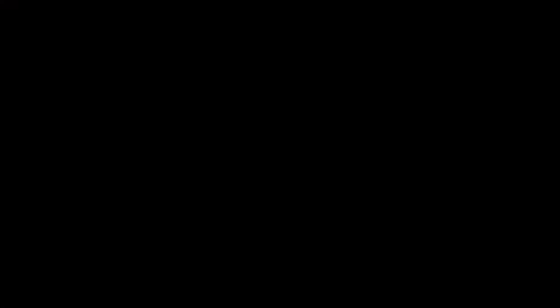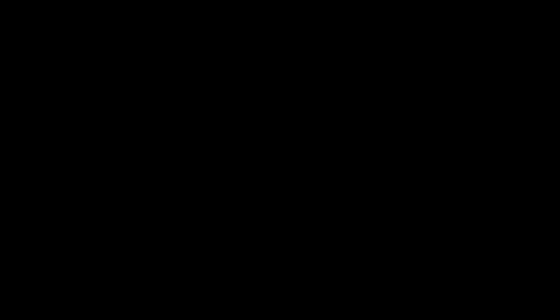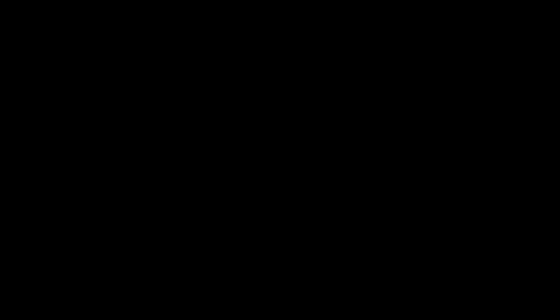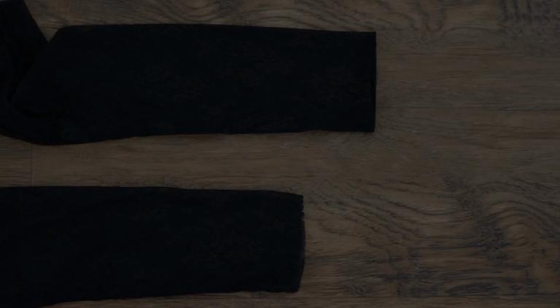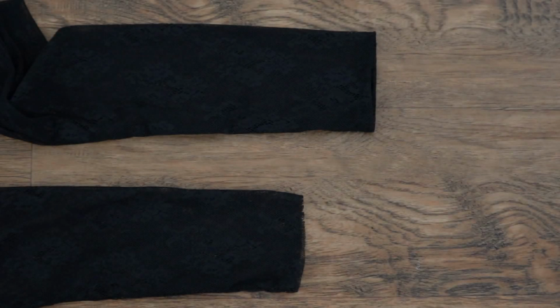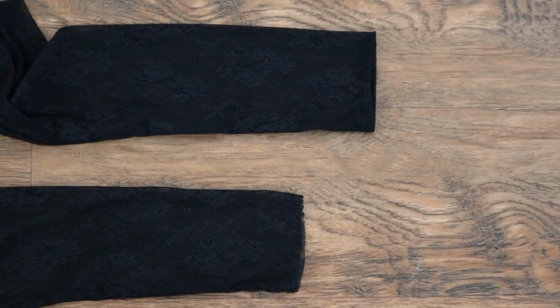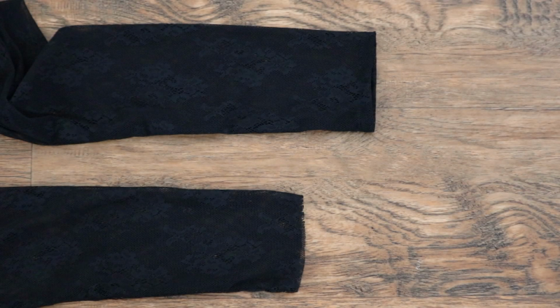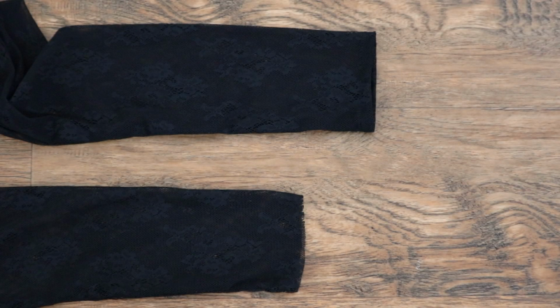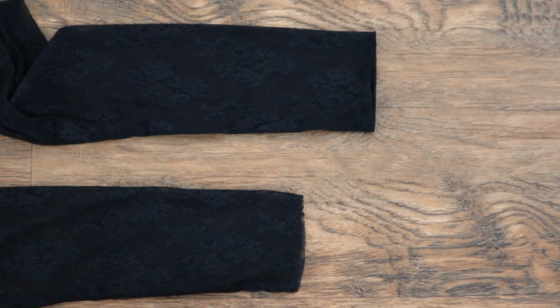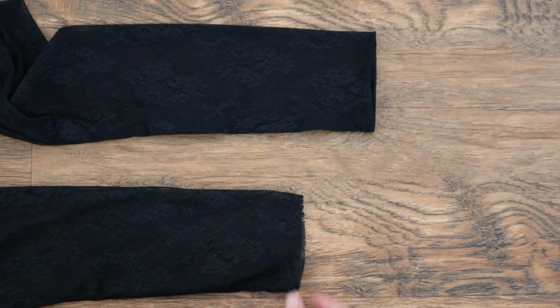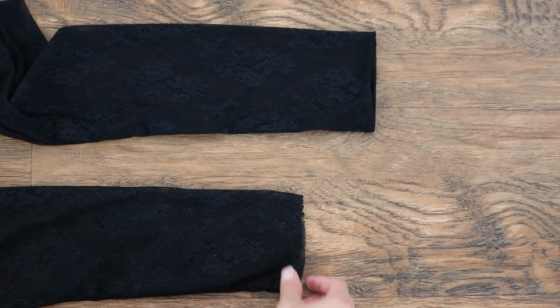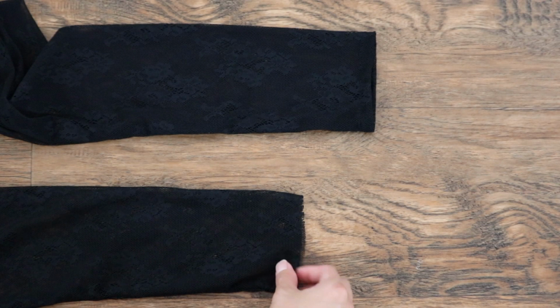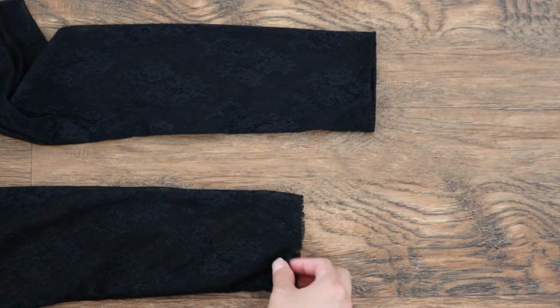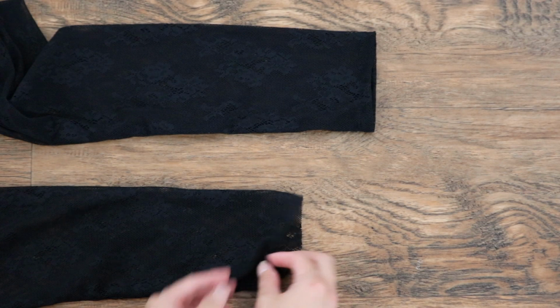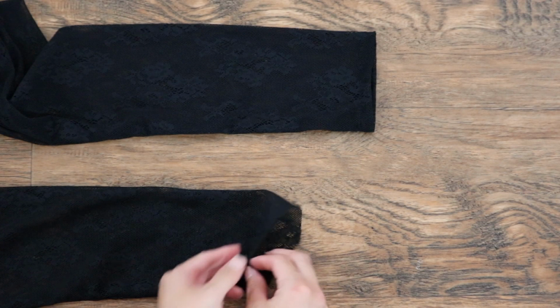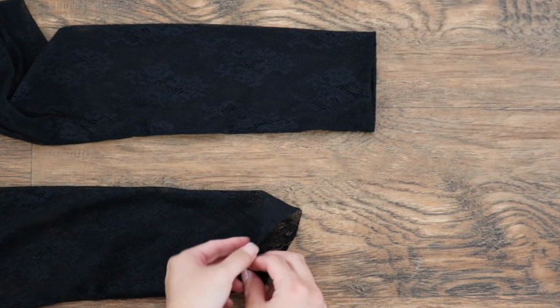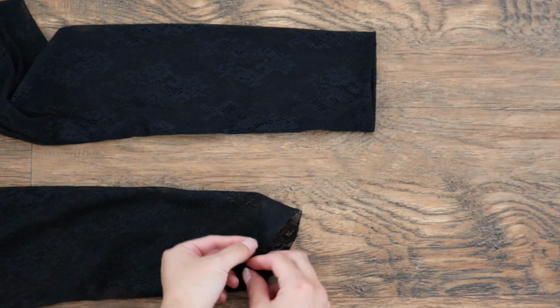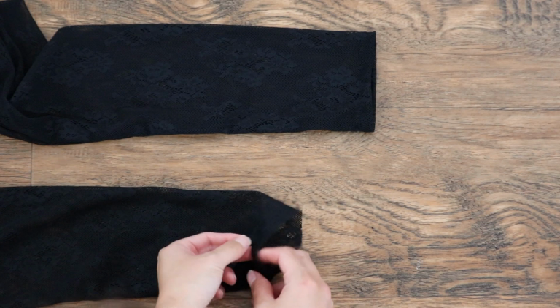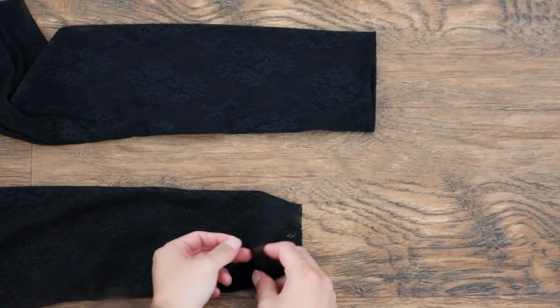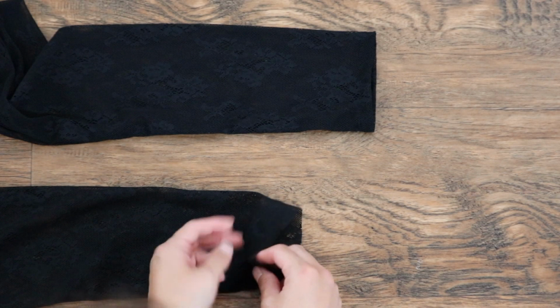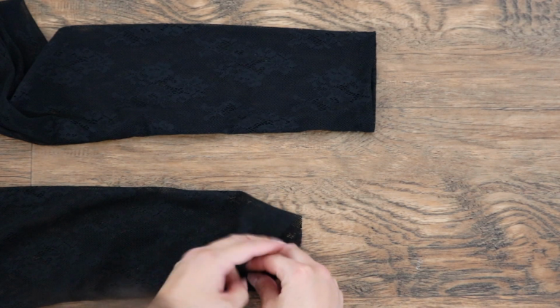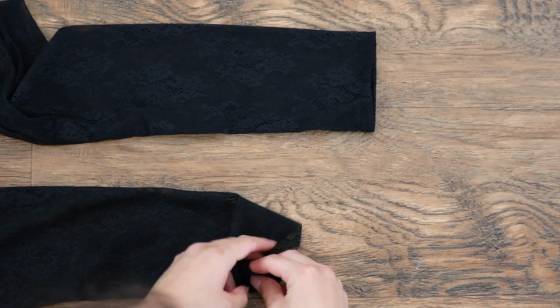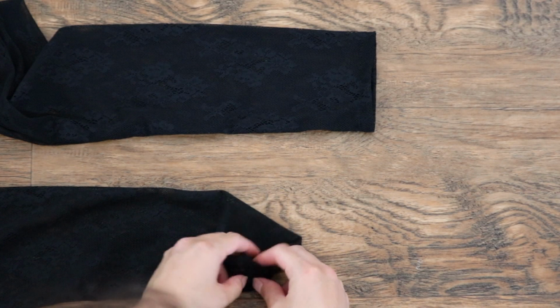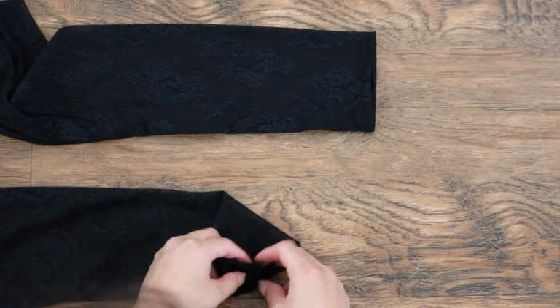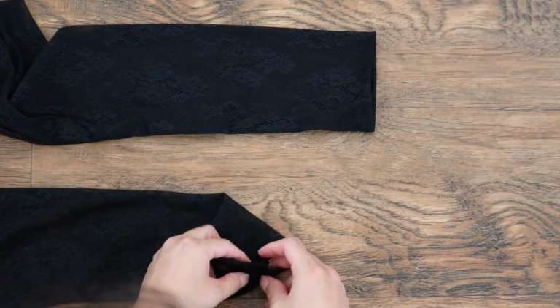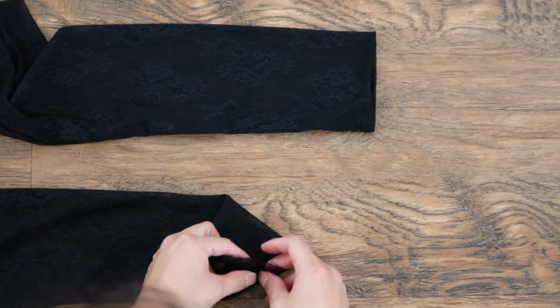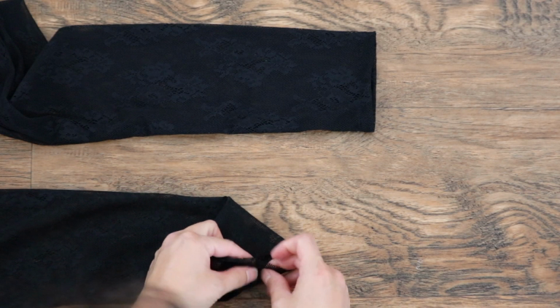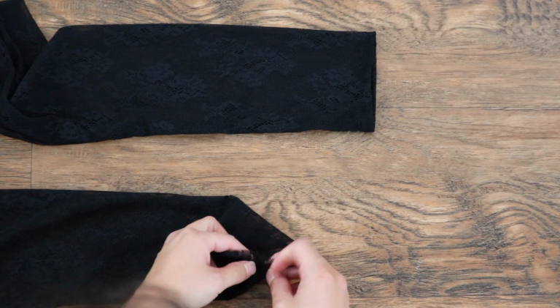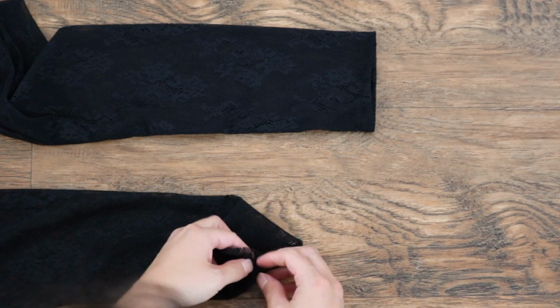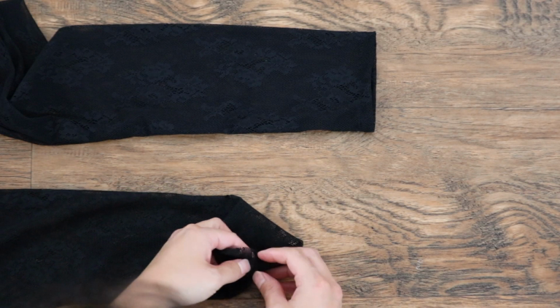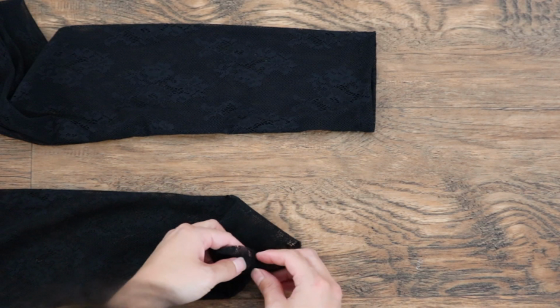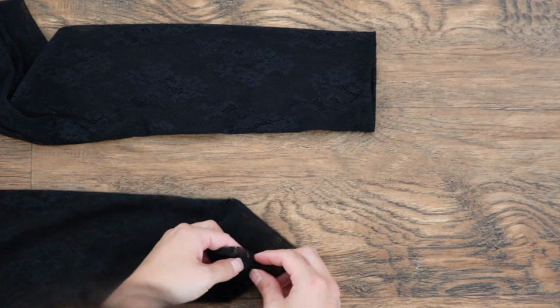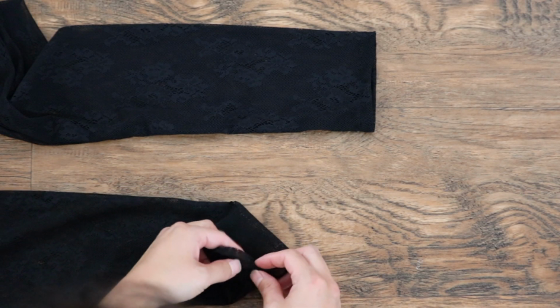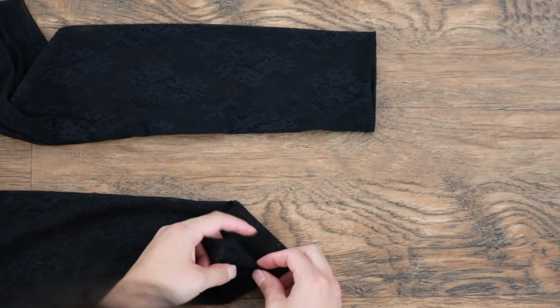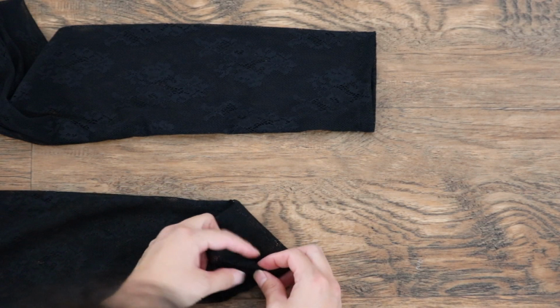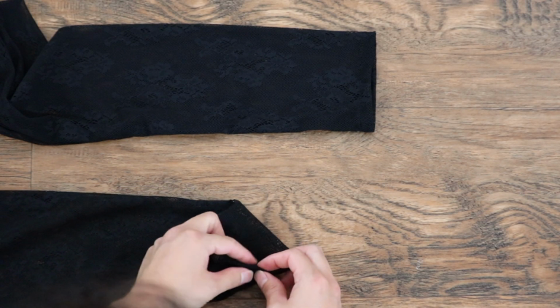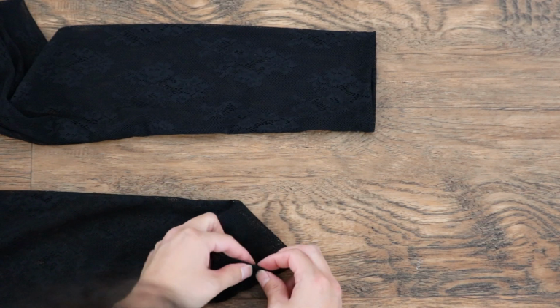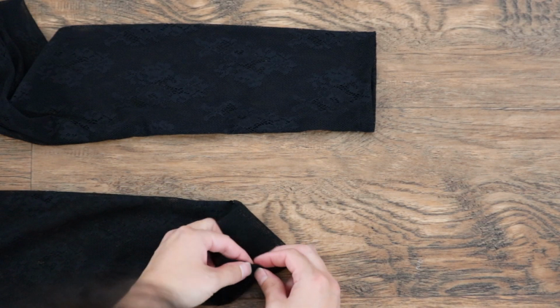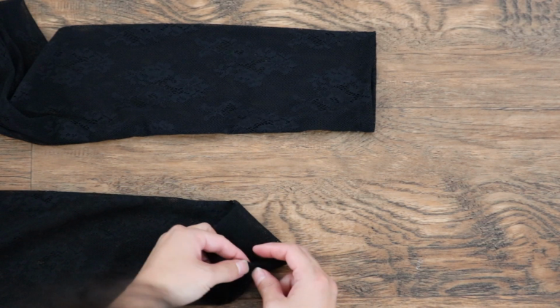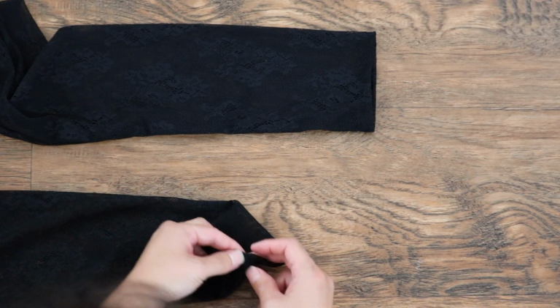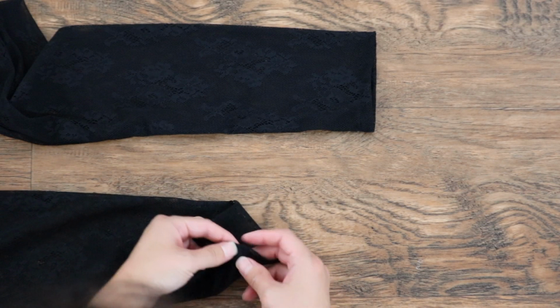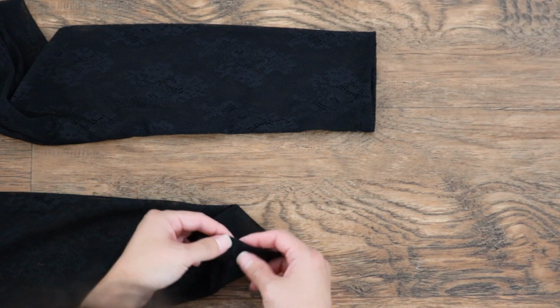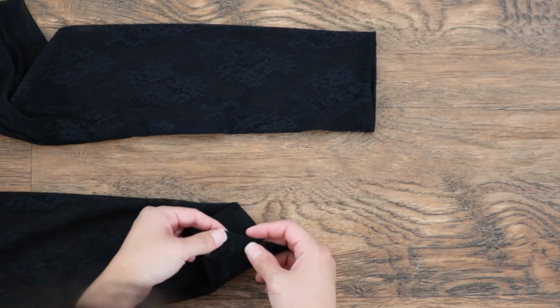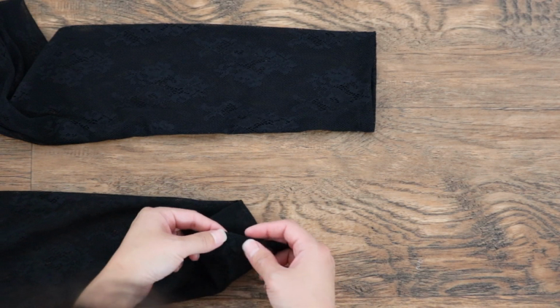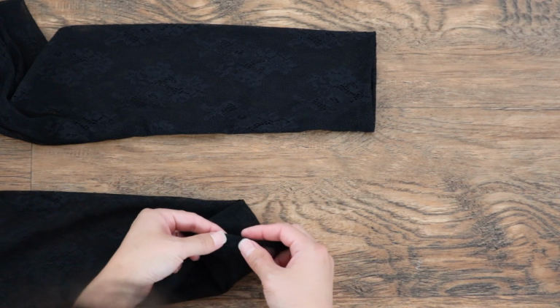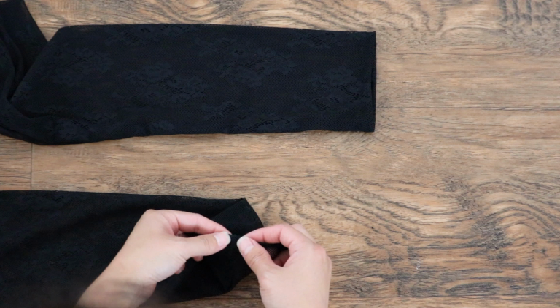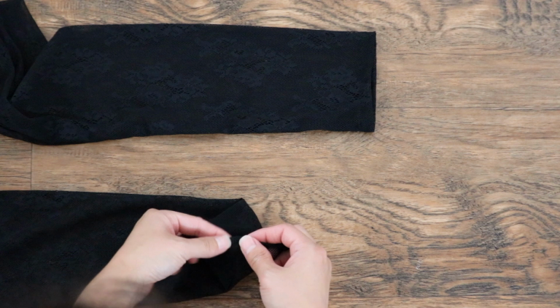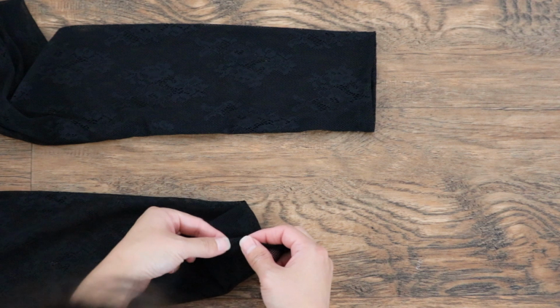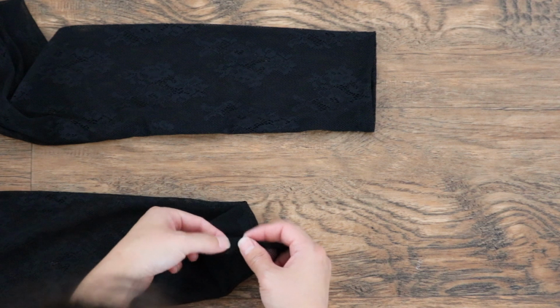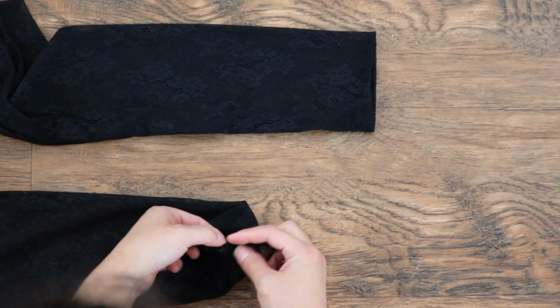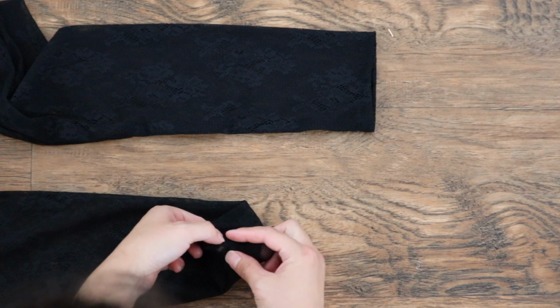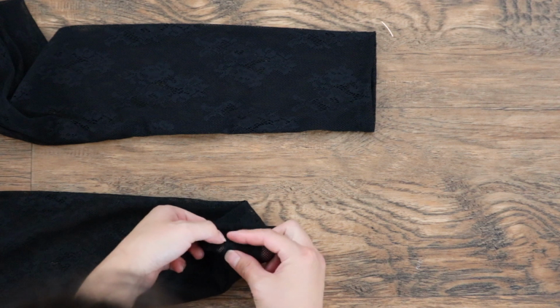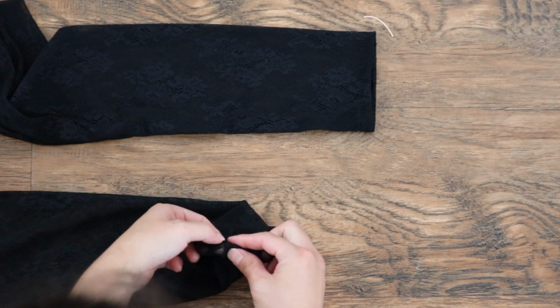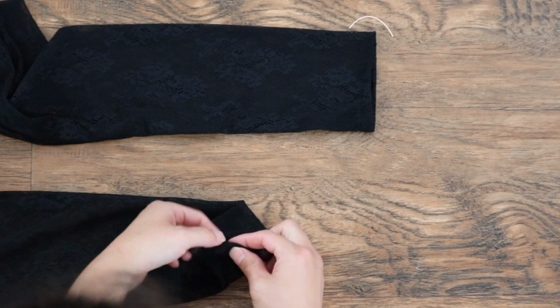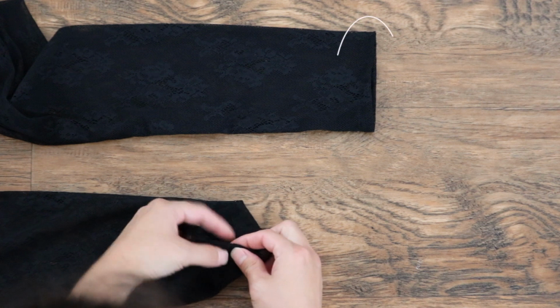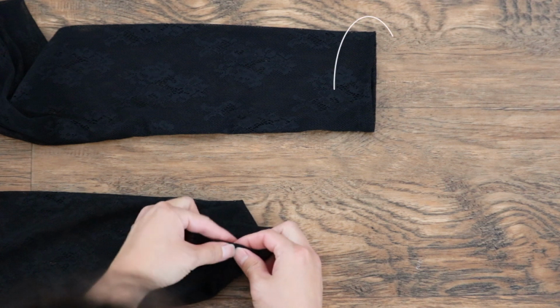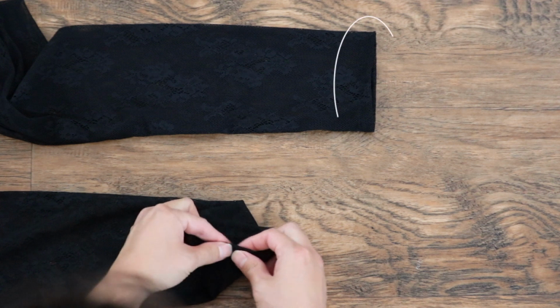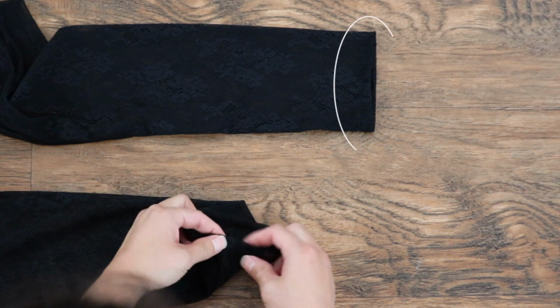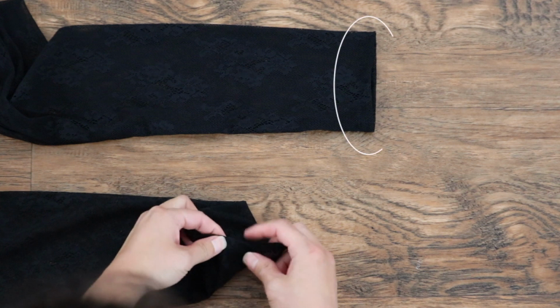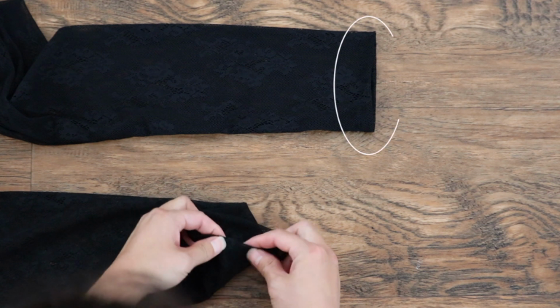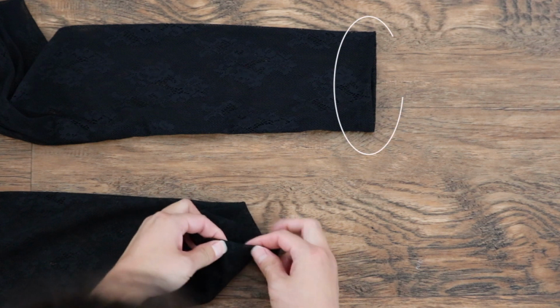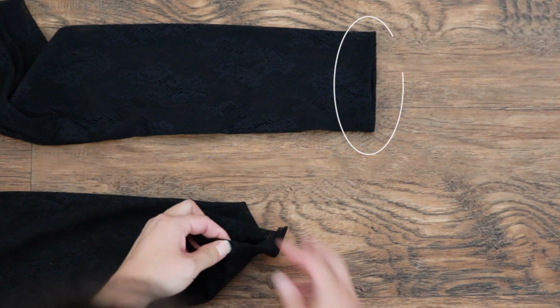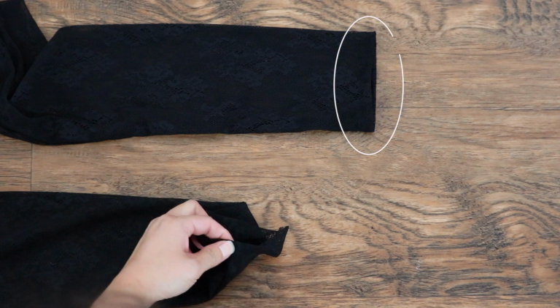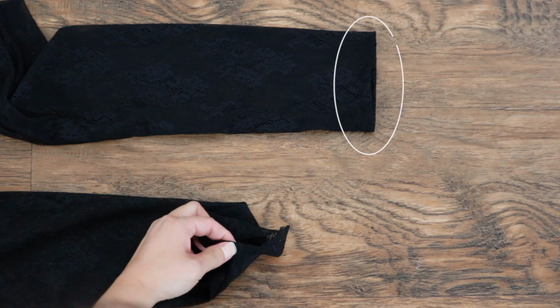Hem the sleeves by folding it under twice and sewing it in place. This one on top is already completed.